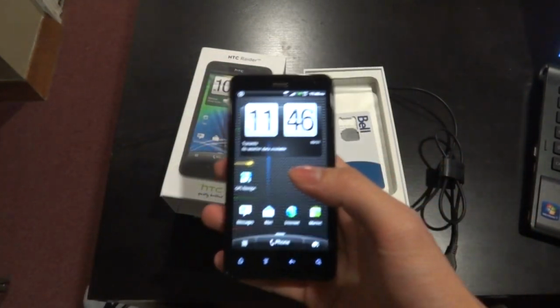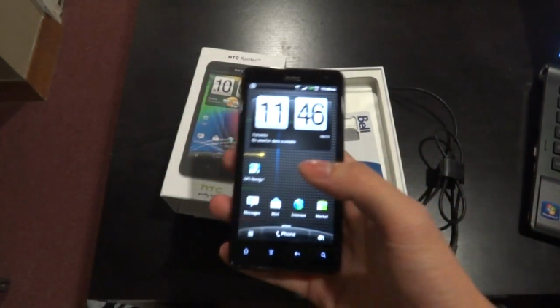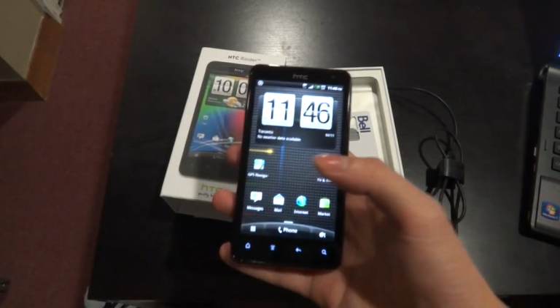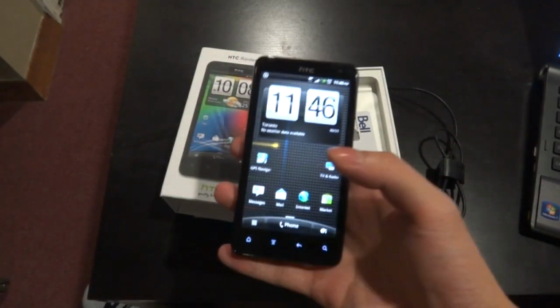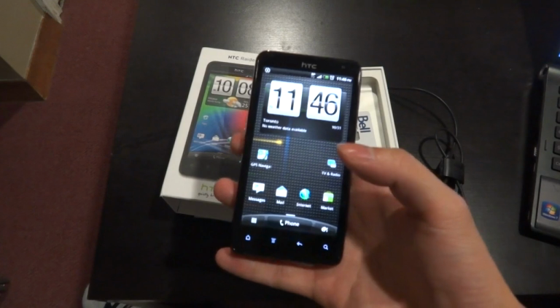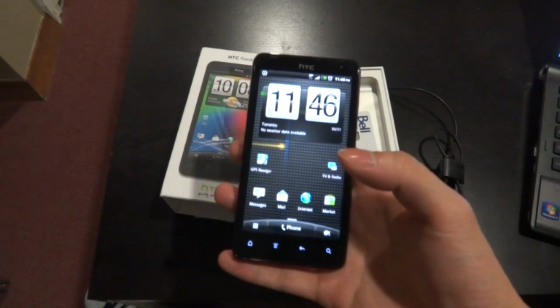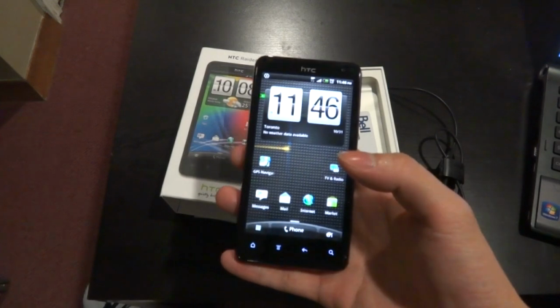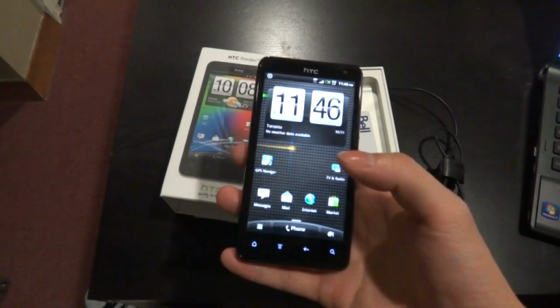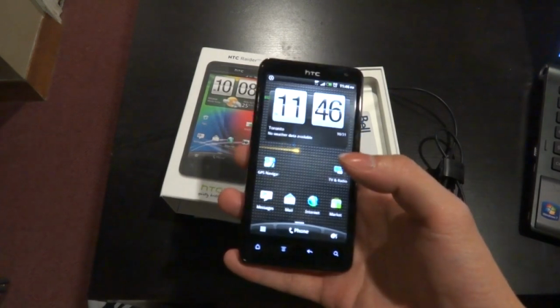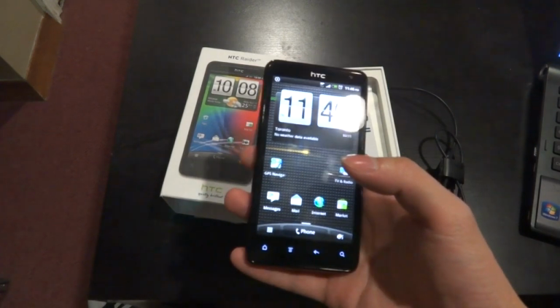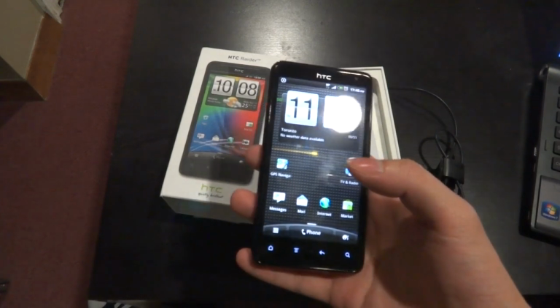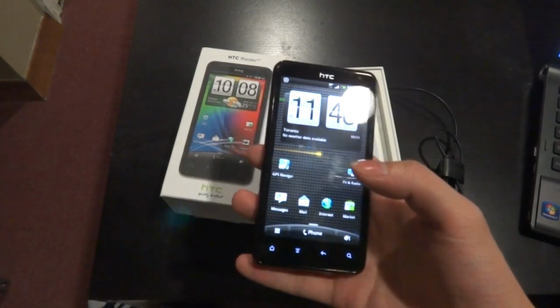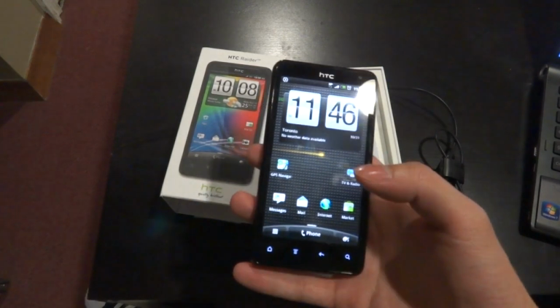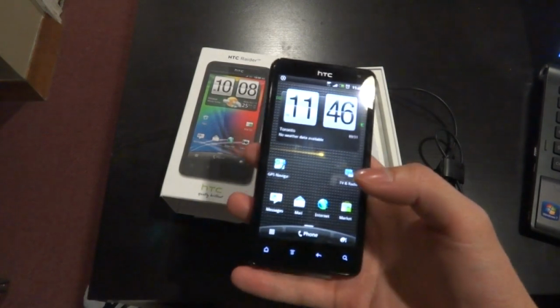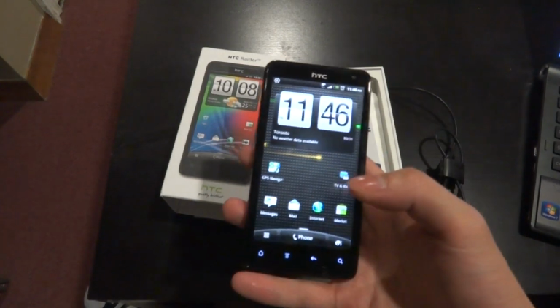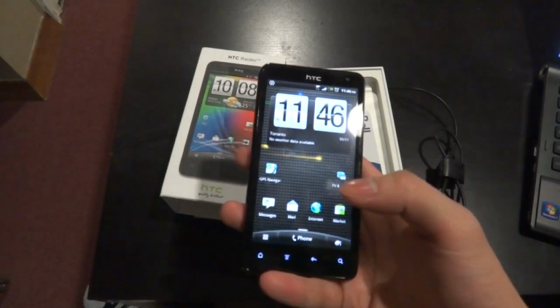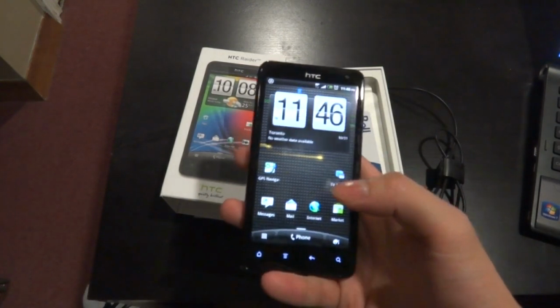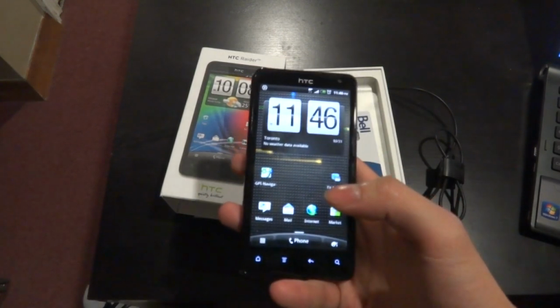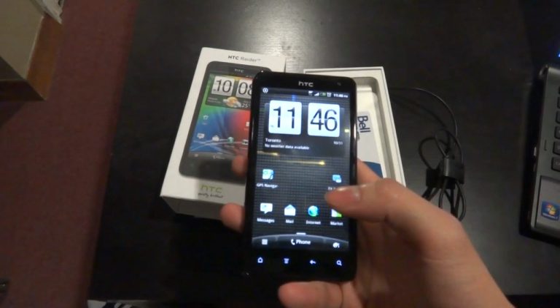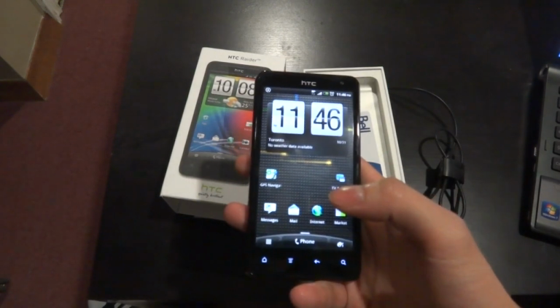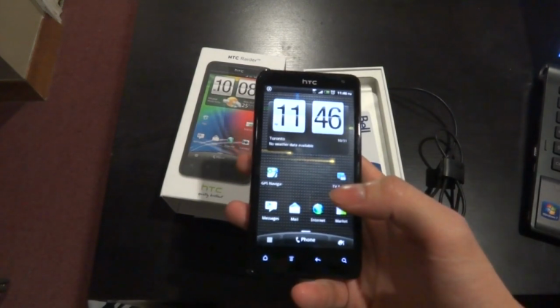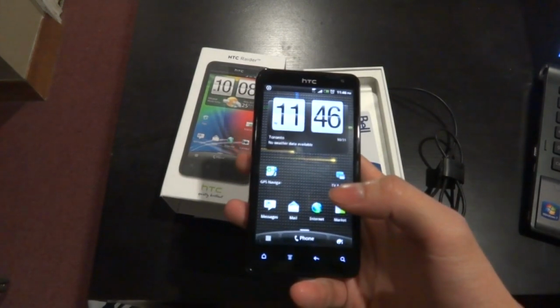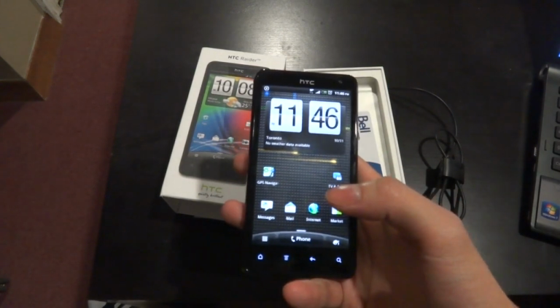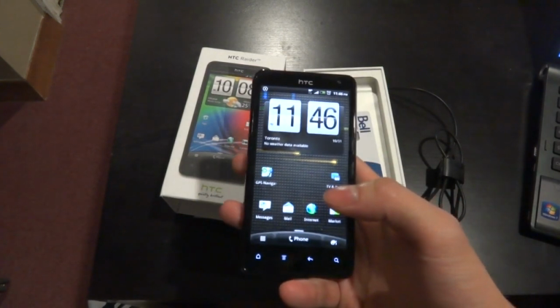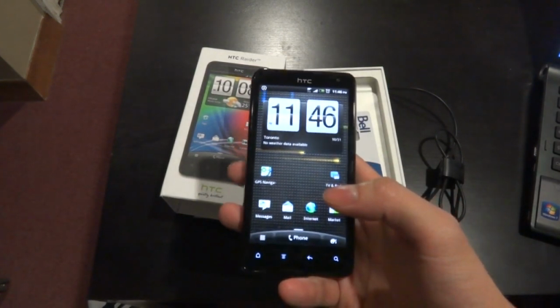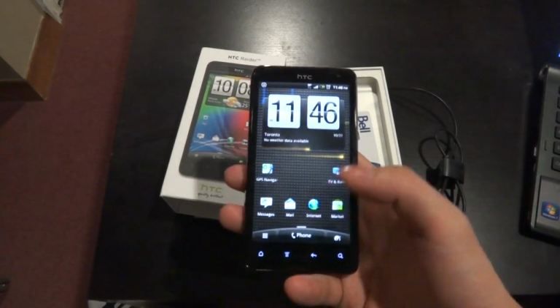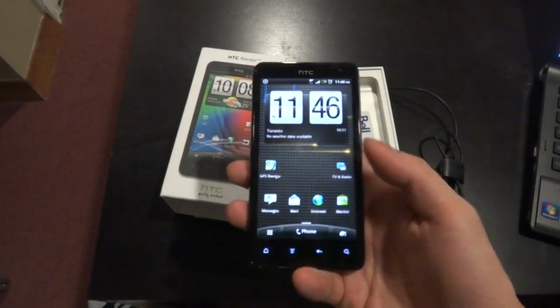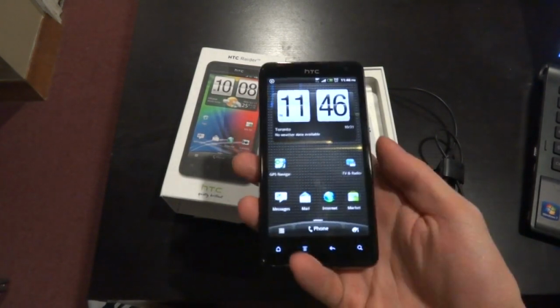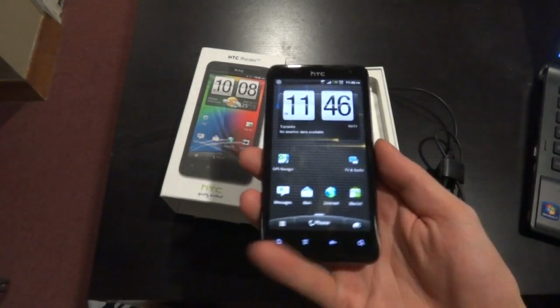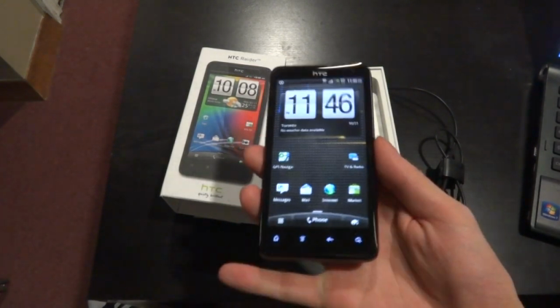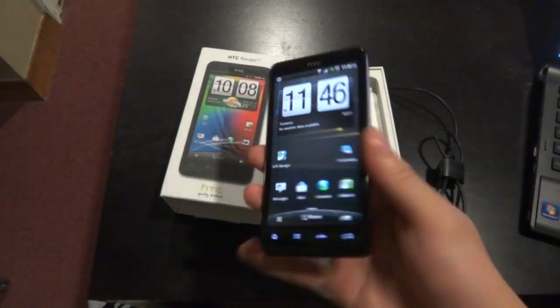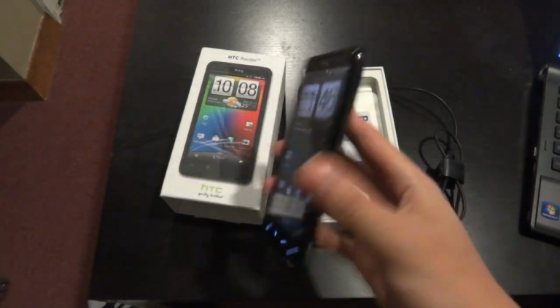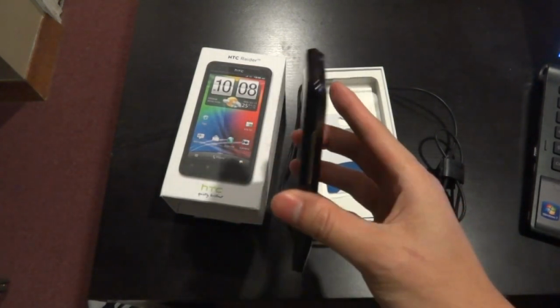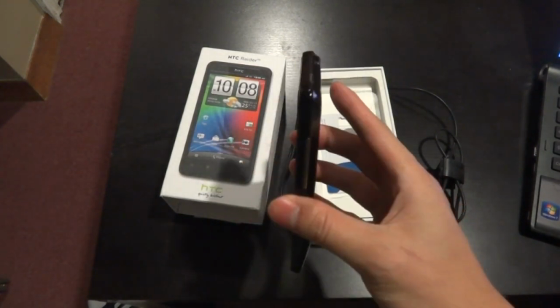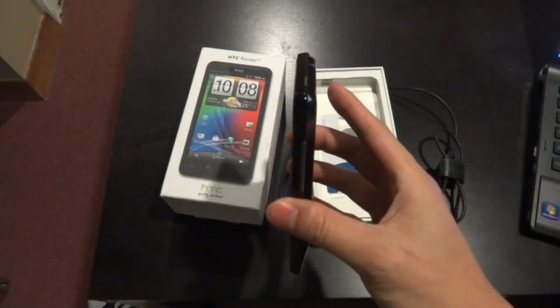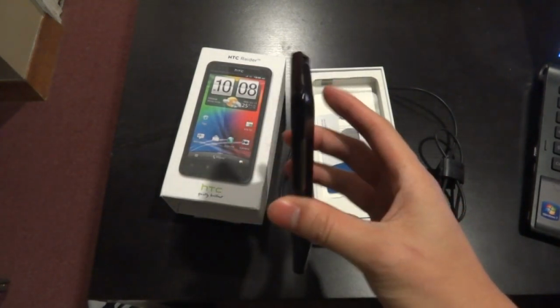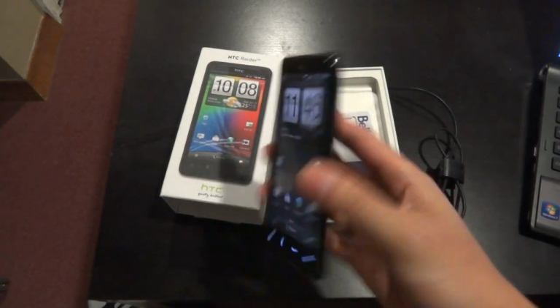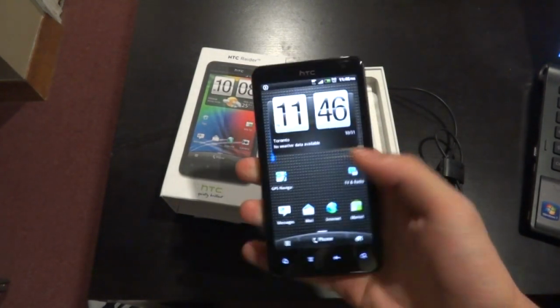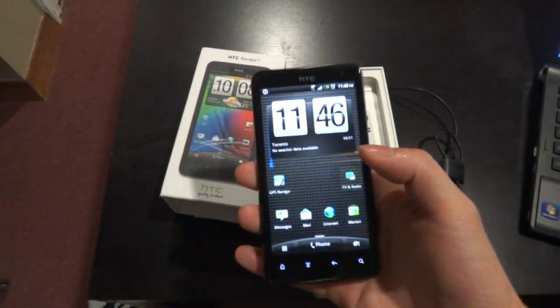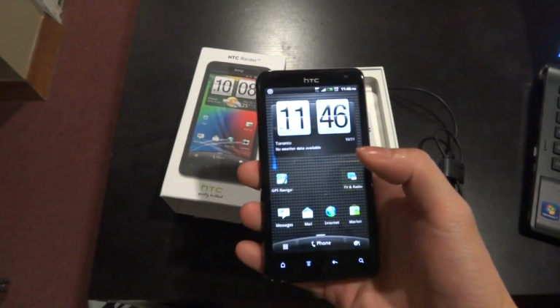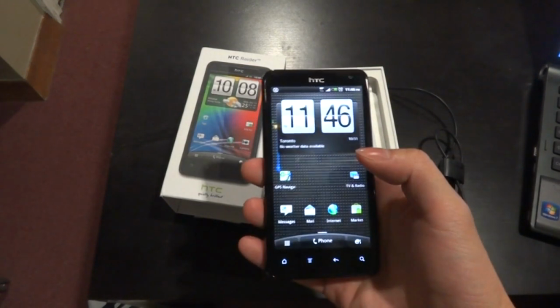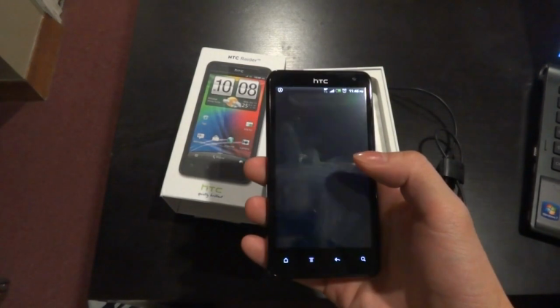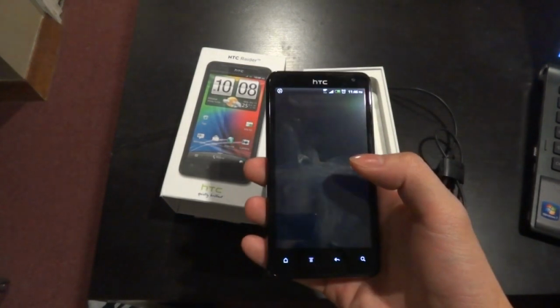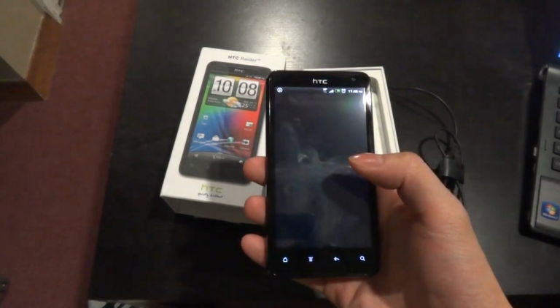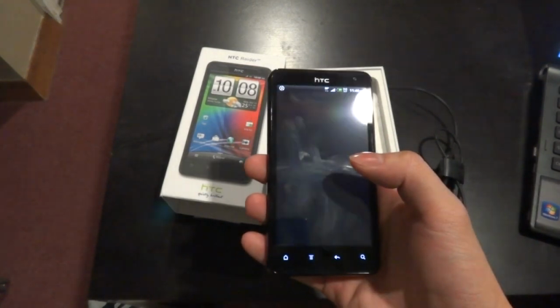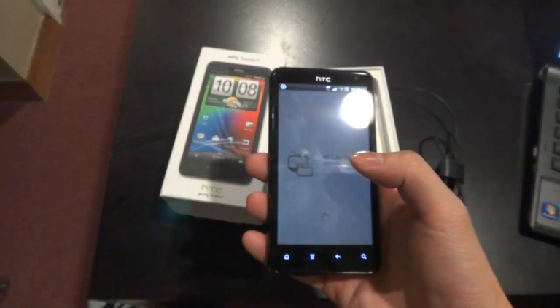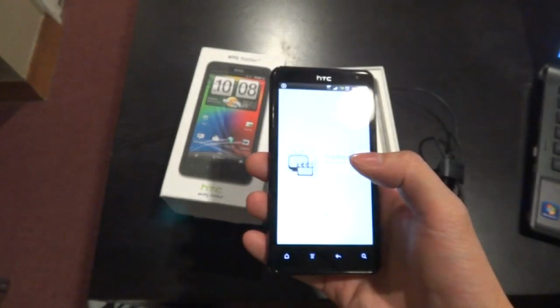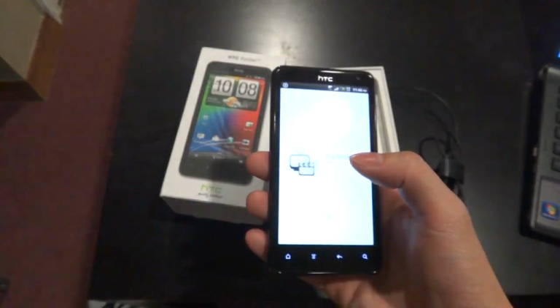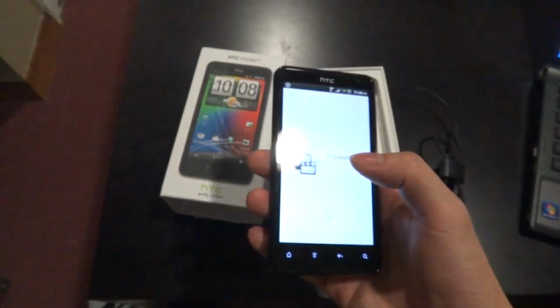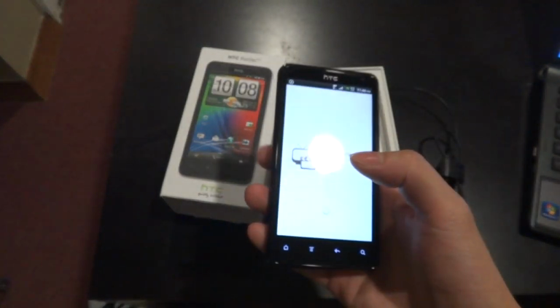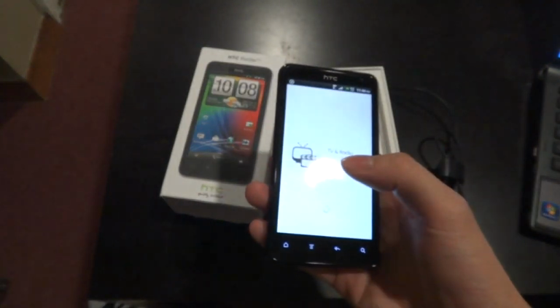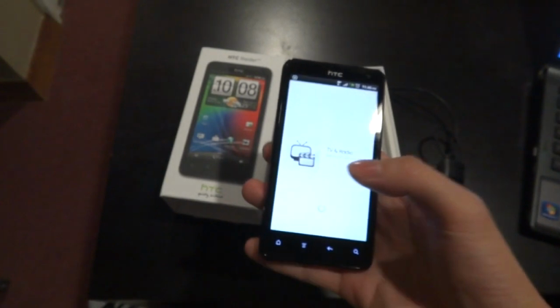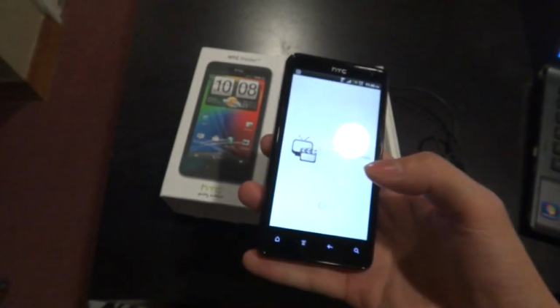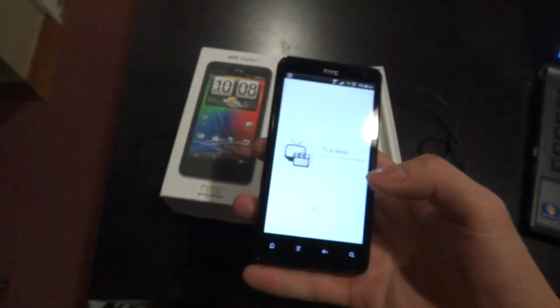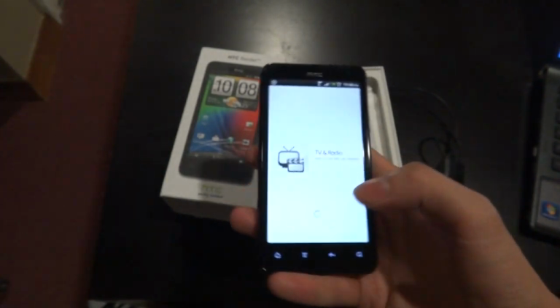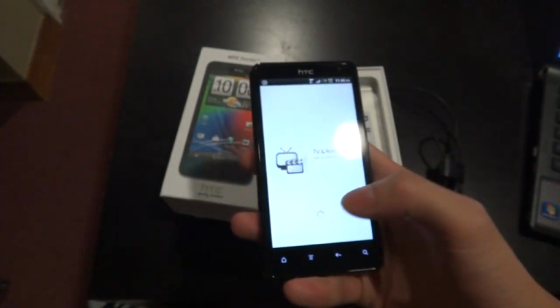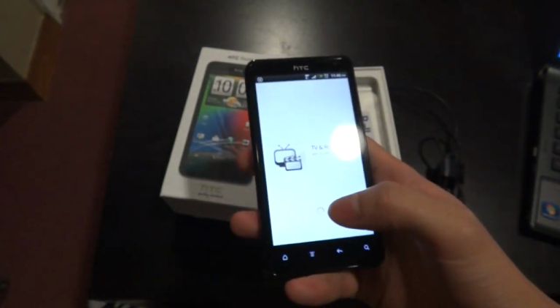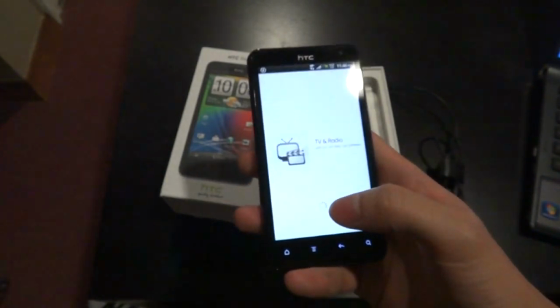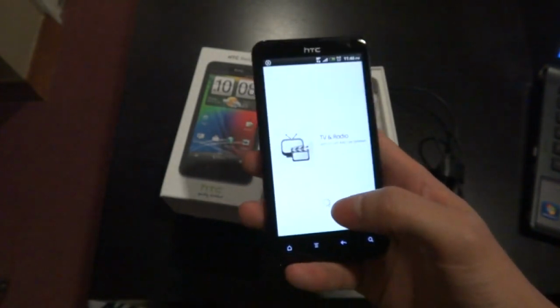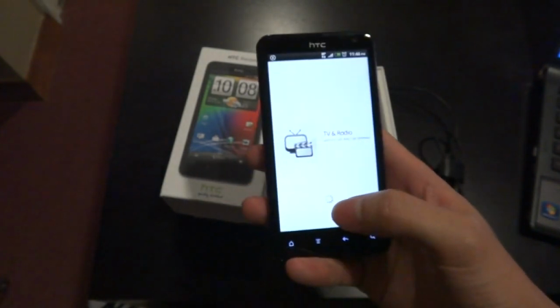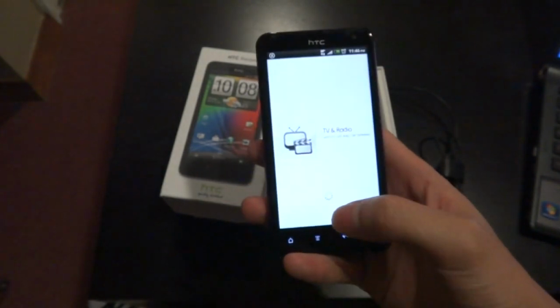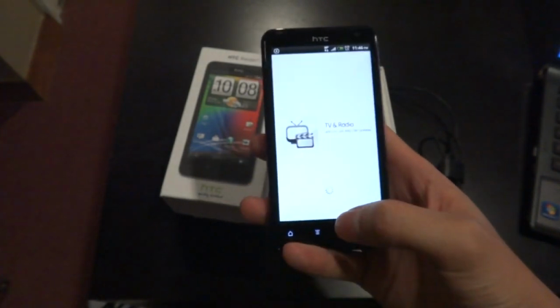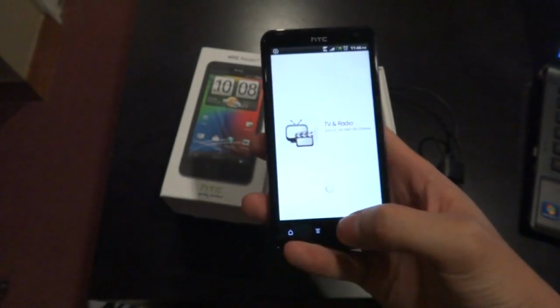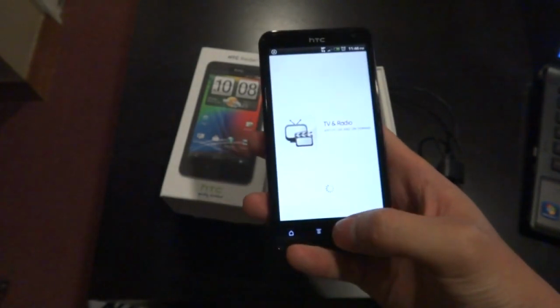If you haven't already, sign up for our newsletter for your chance to win a brand new HTC Raider of your own. Thanks for watching, Sync Readers.